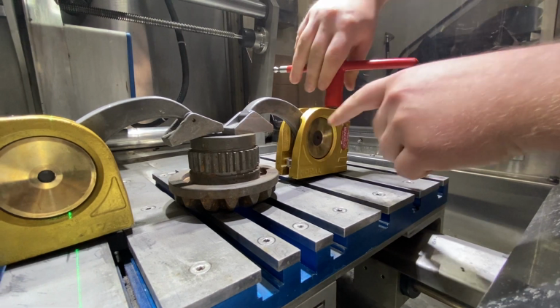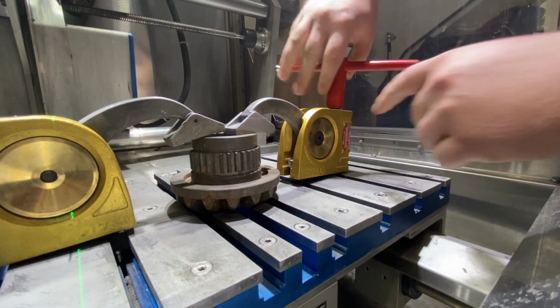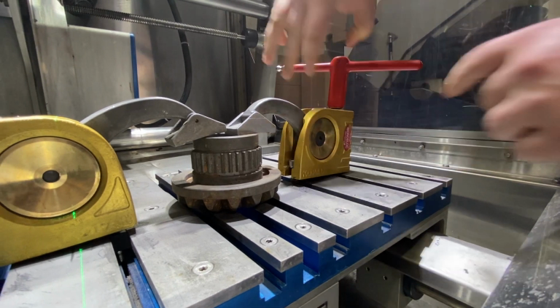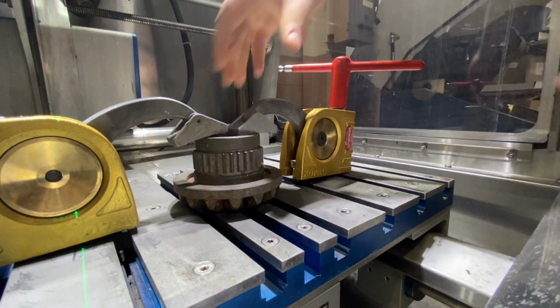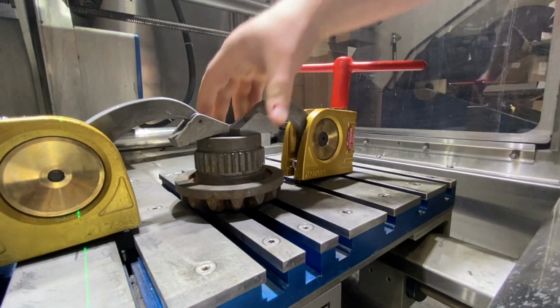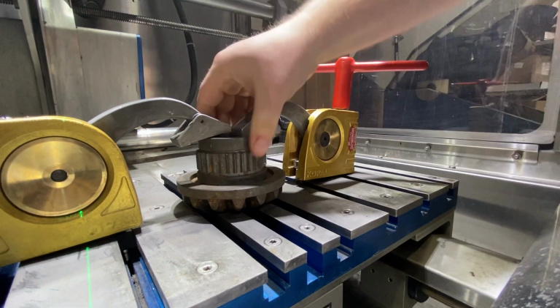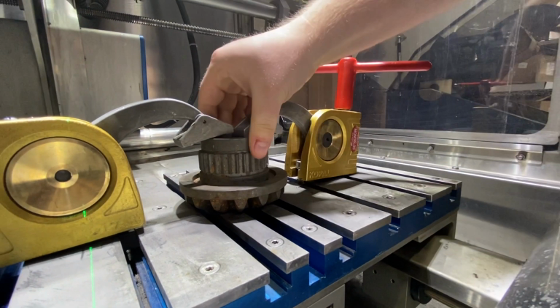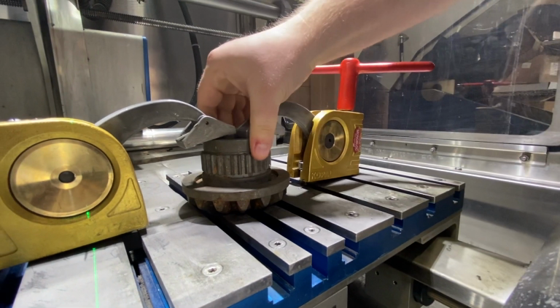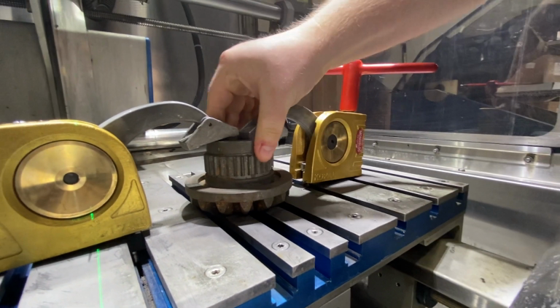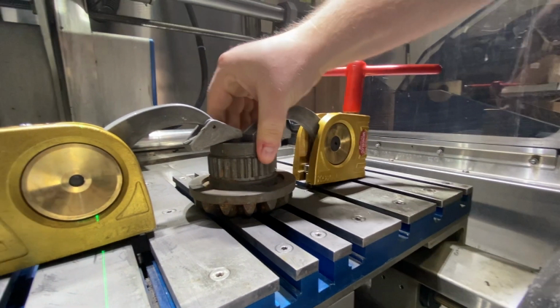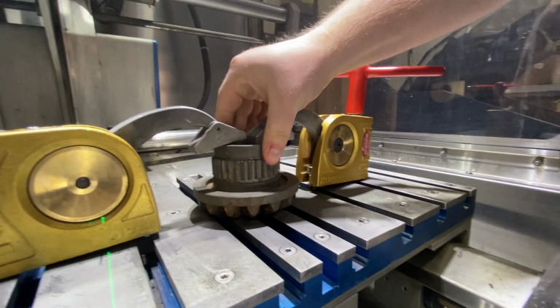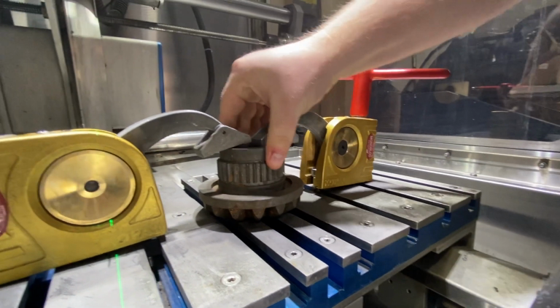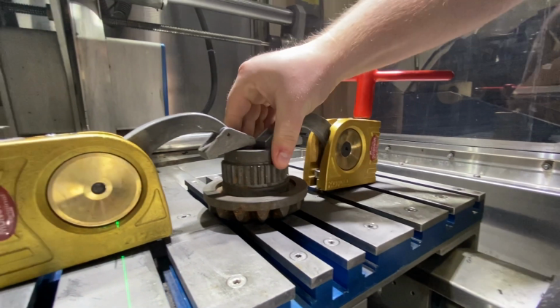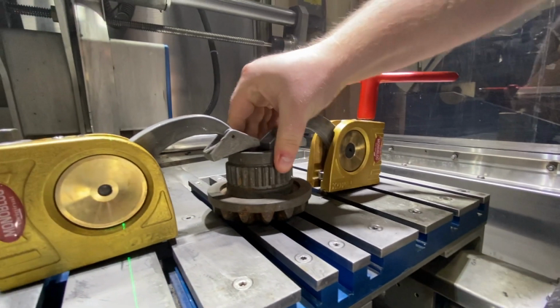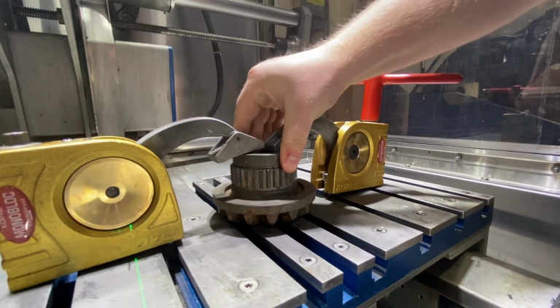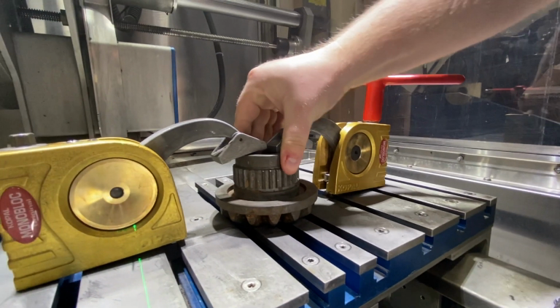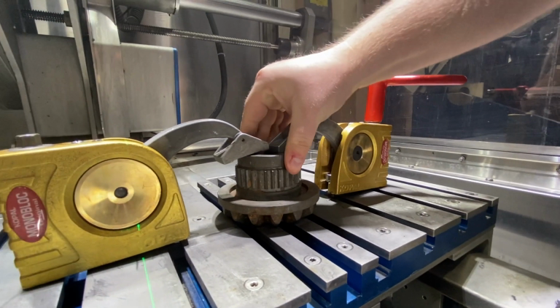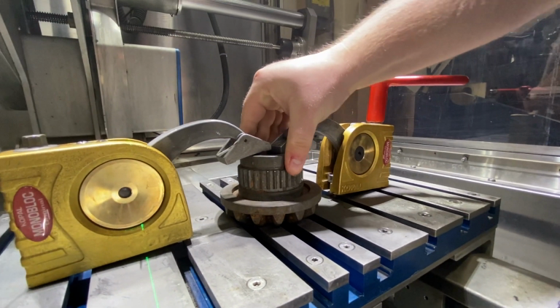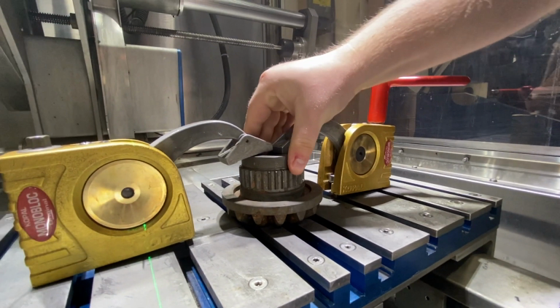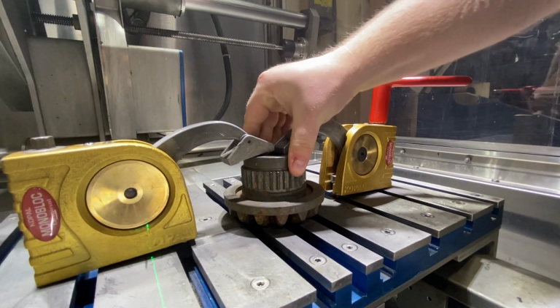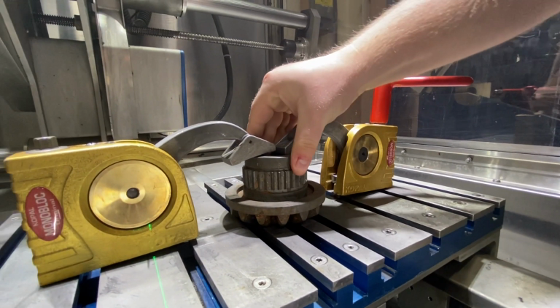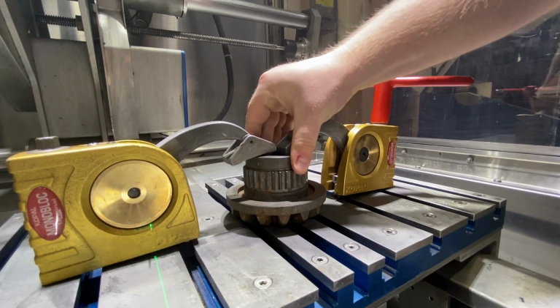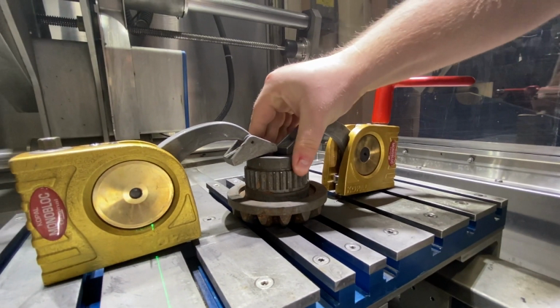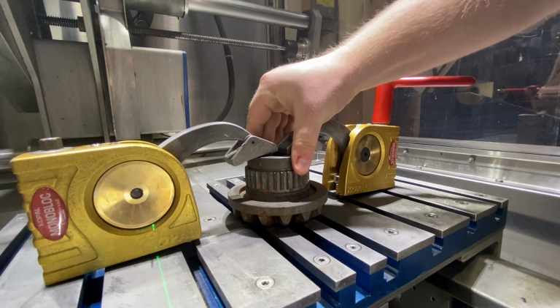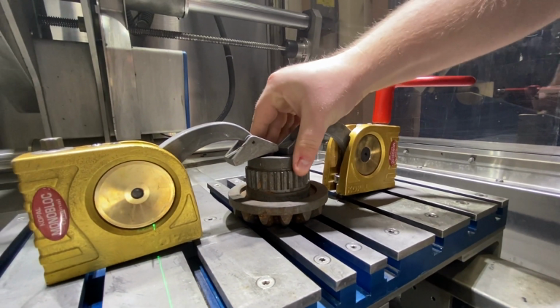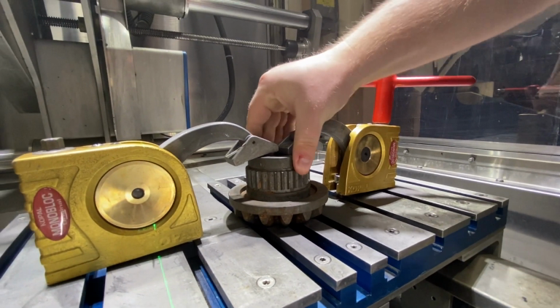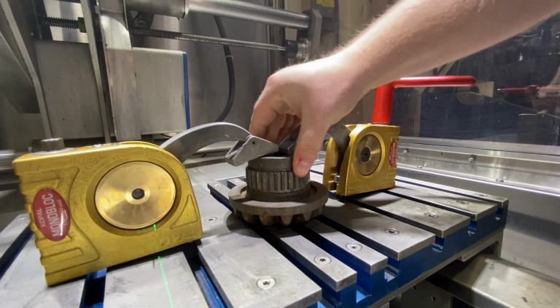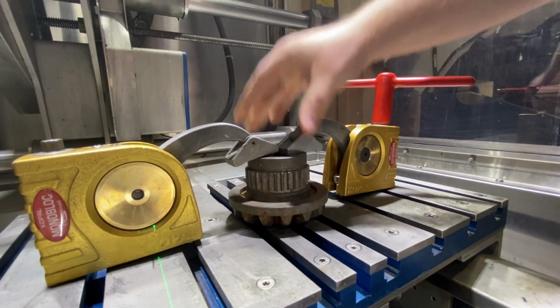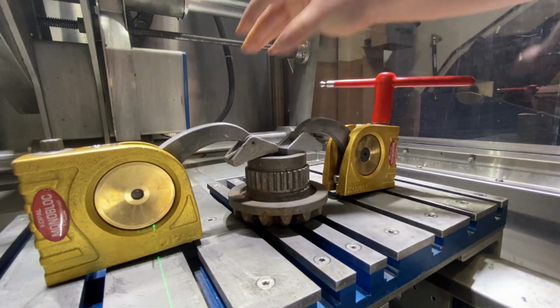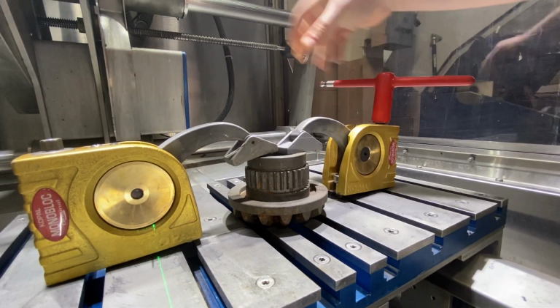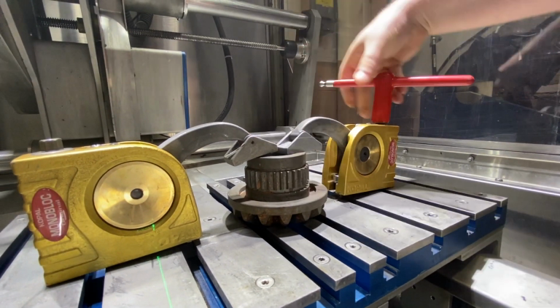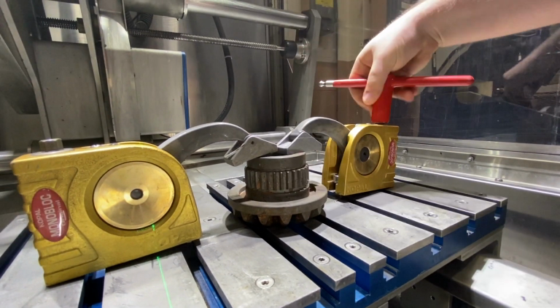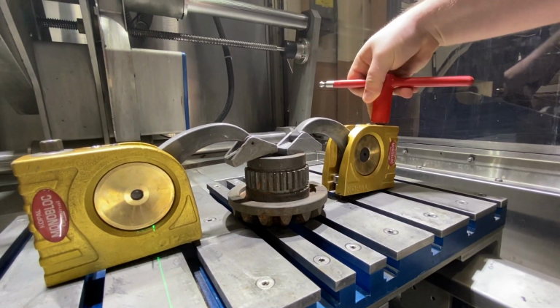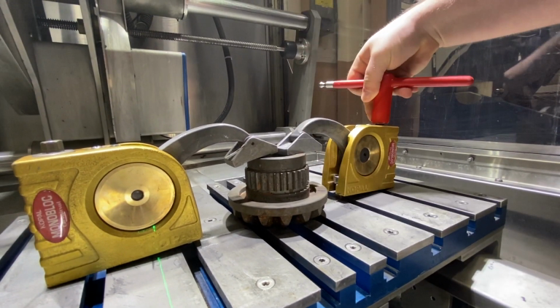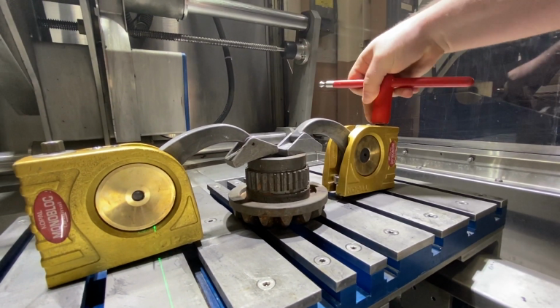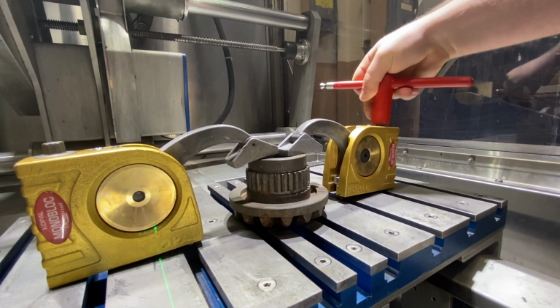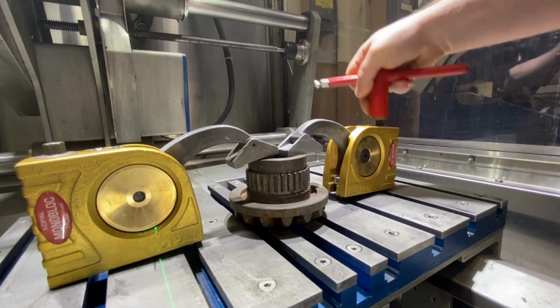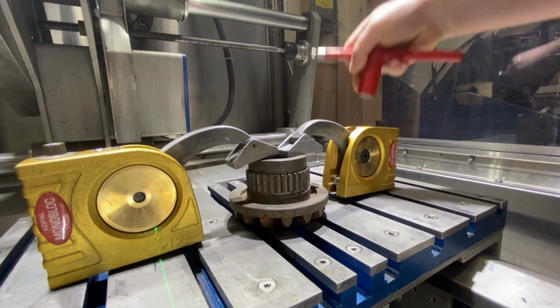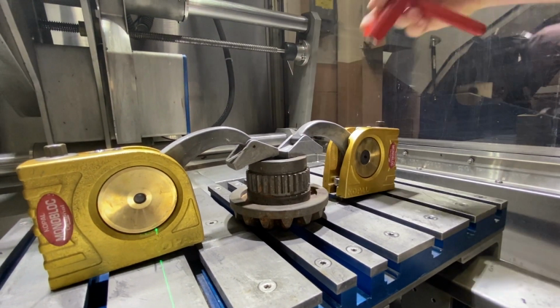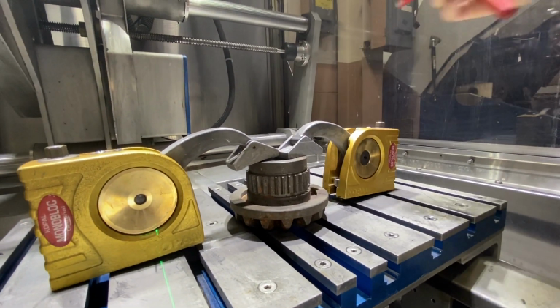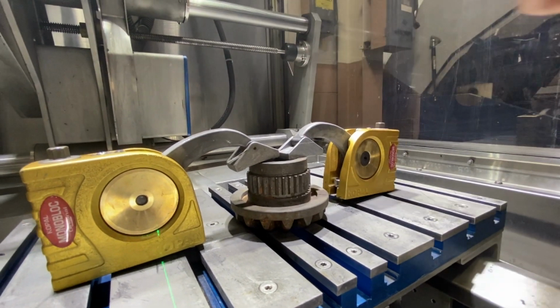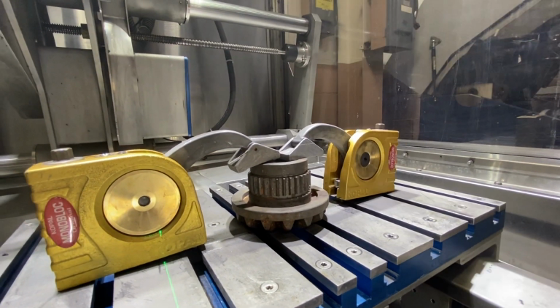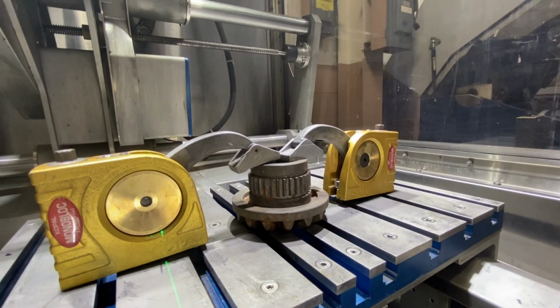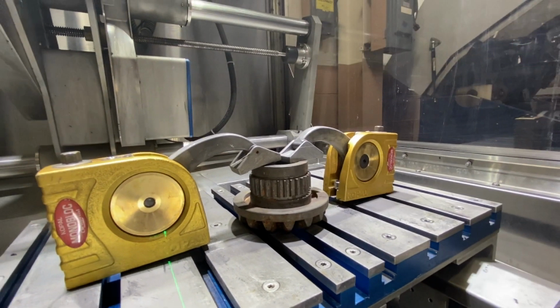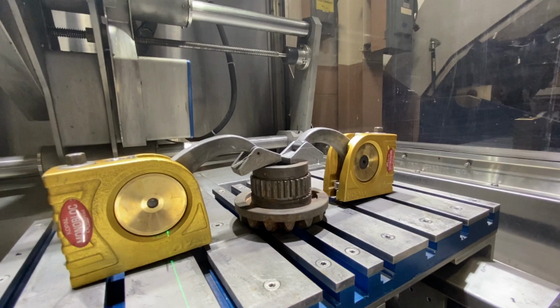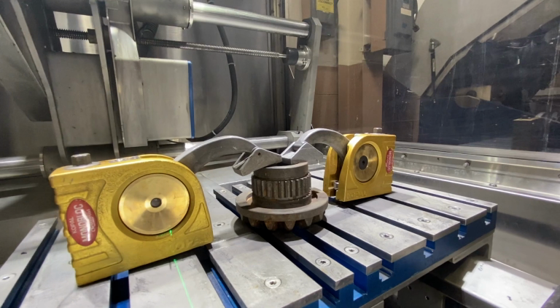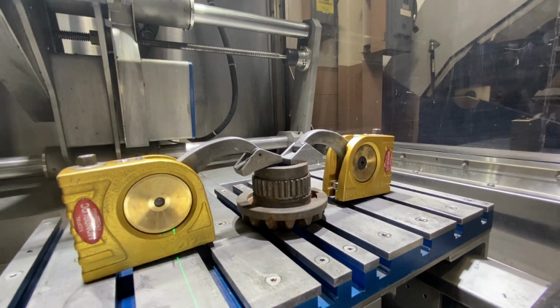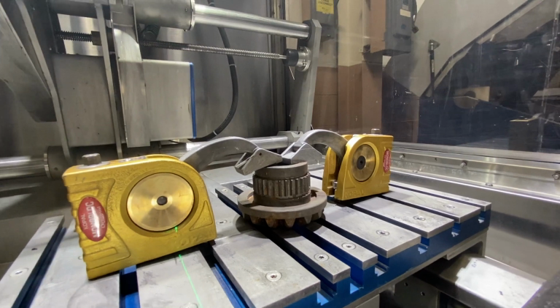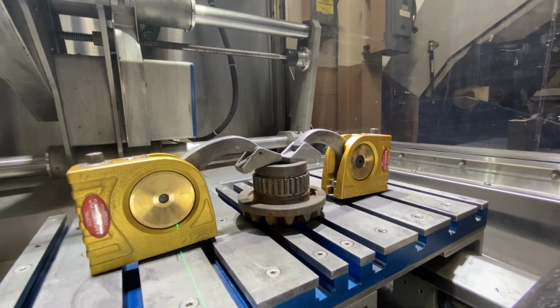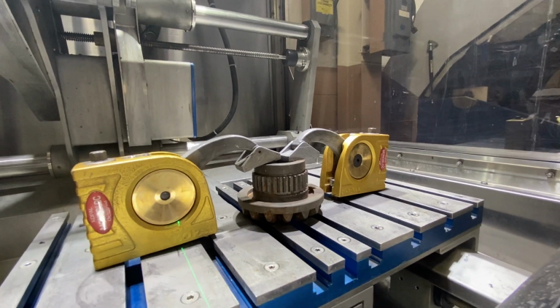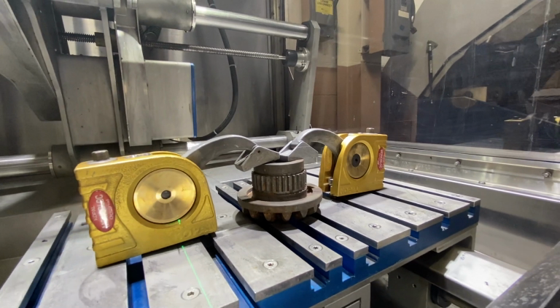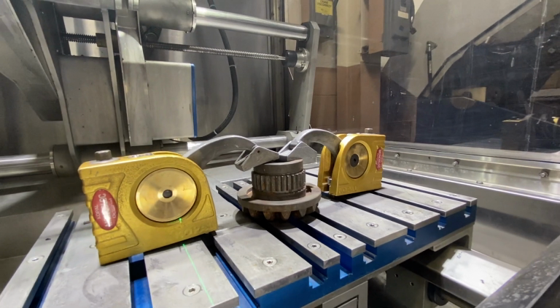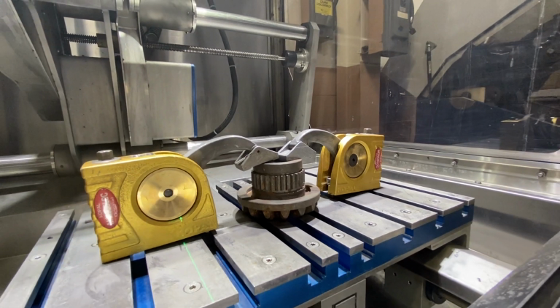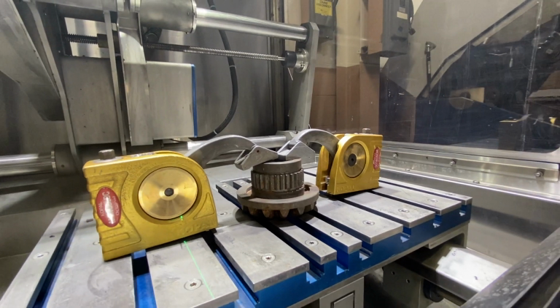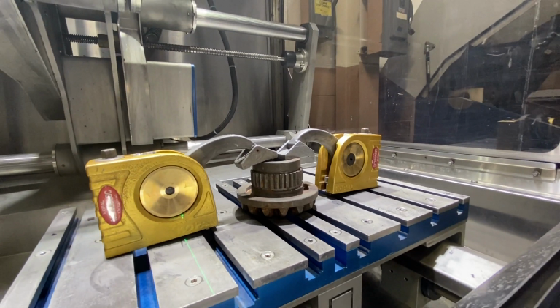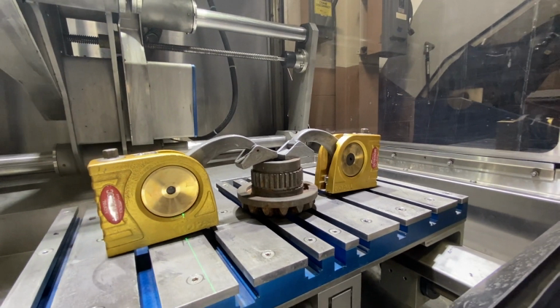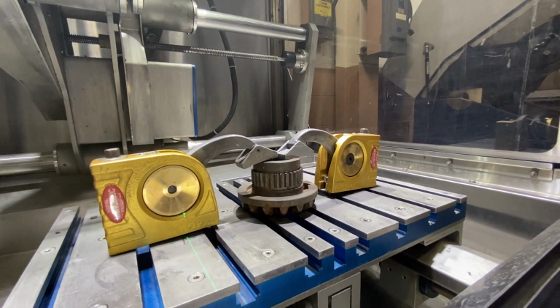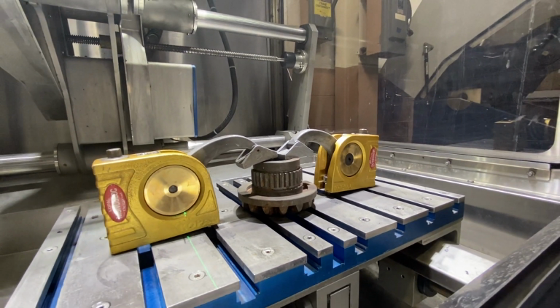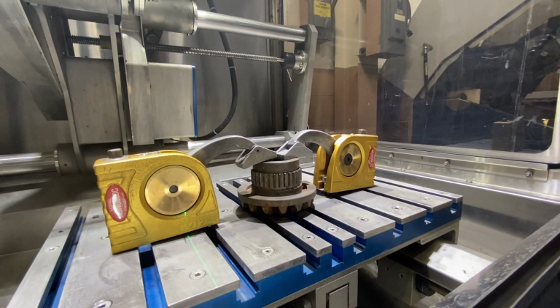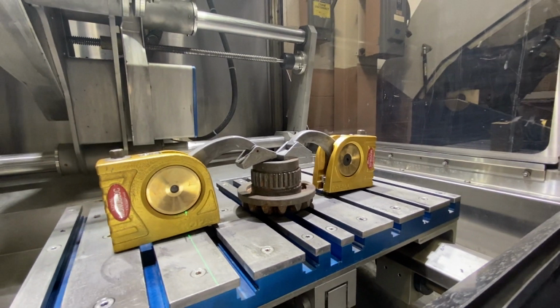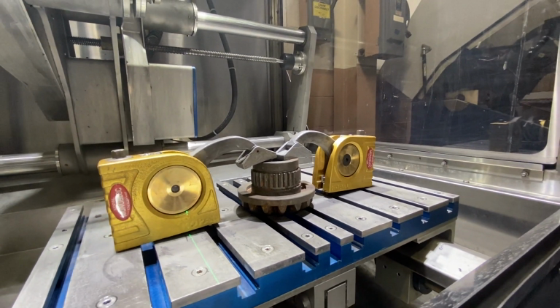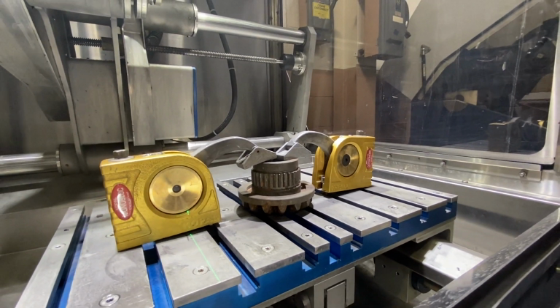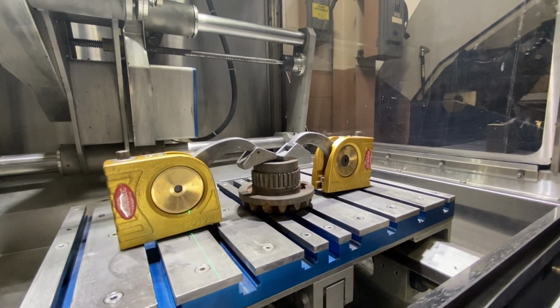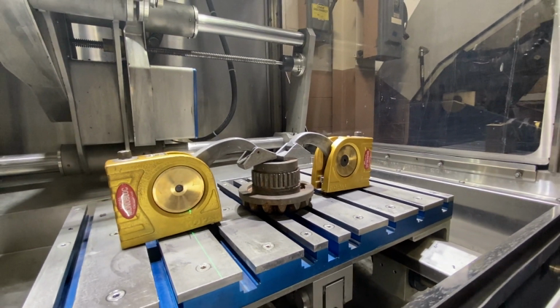Now, as you can see, we cannot move this part — it's fully clamped down and our system is stable and ready for the cut.